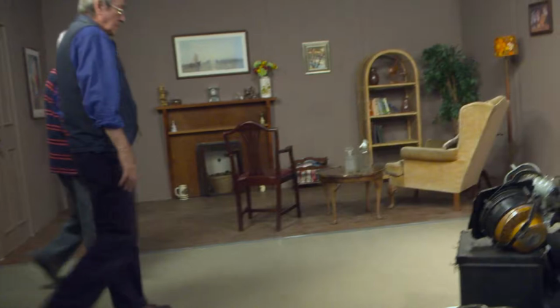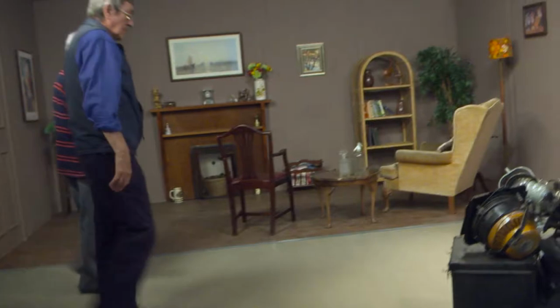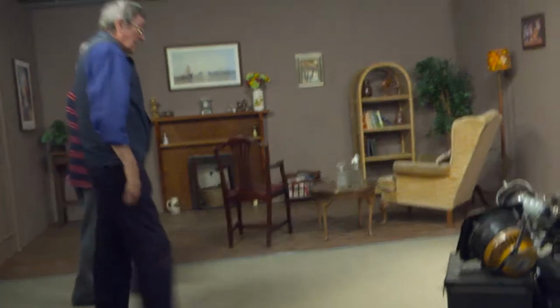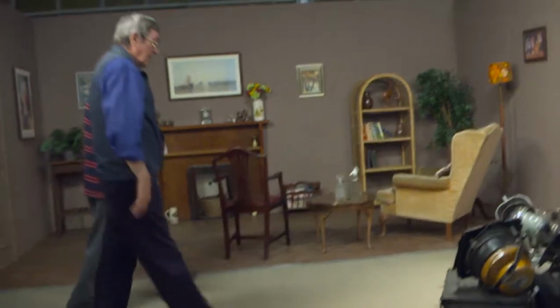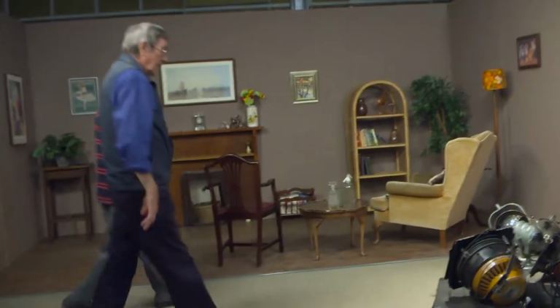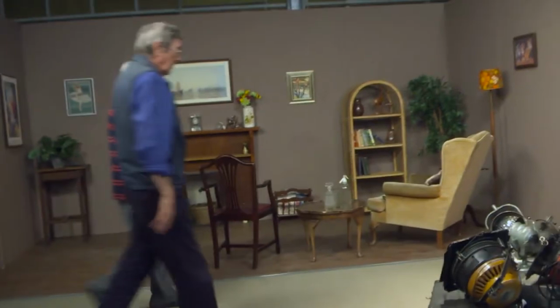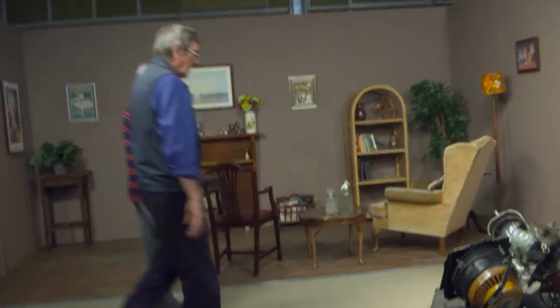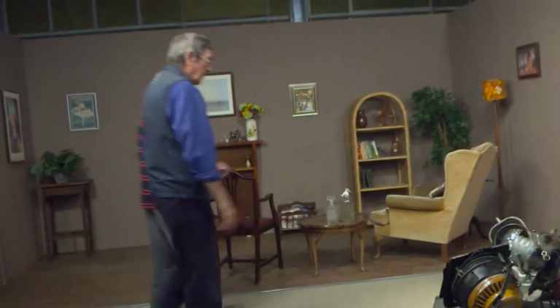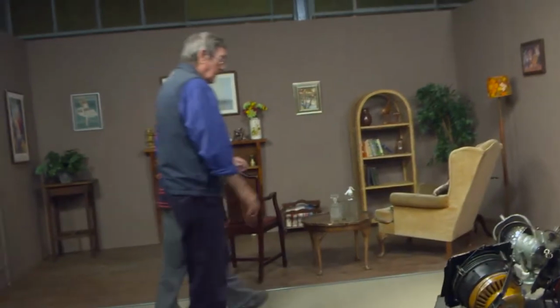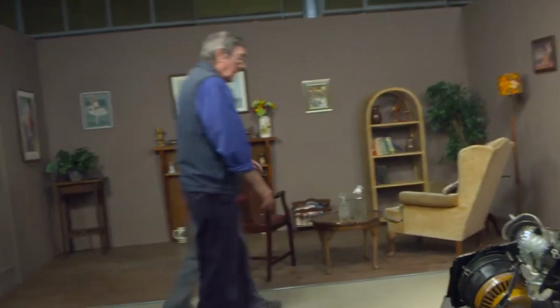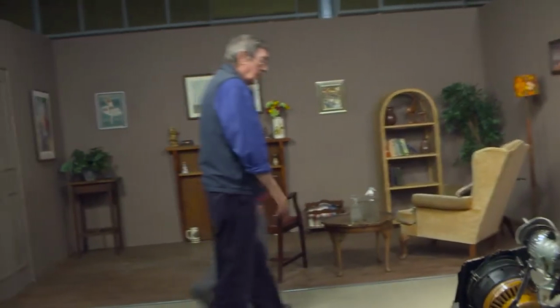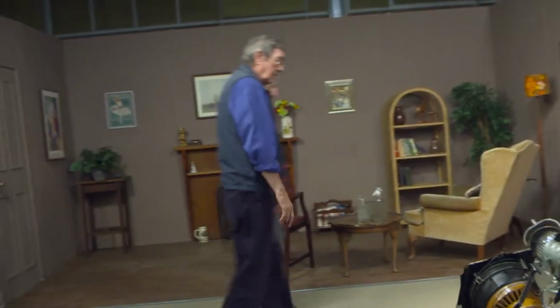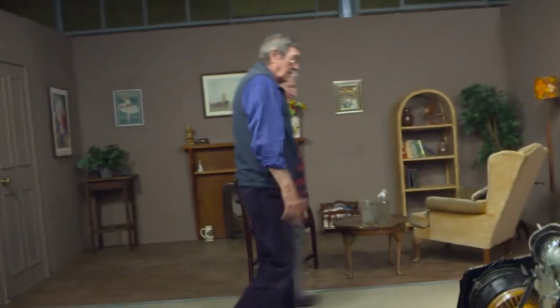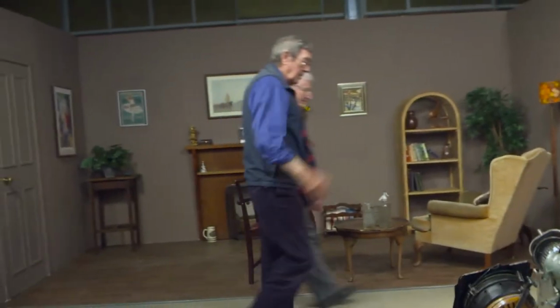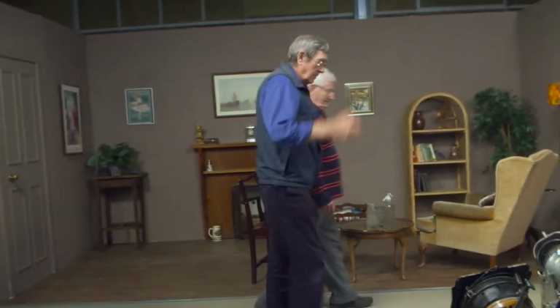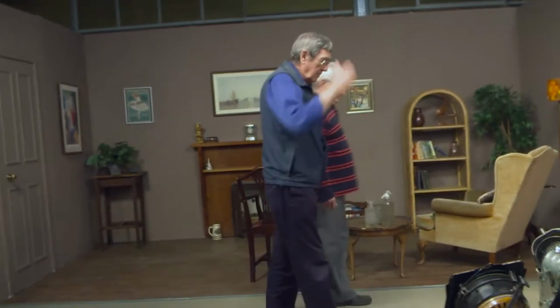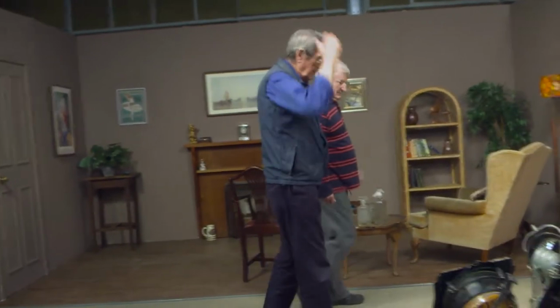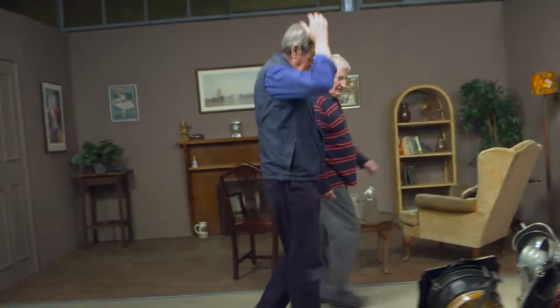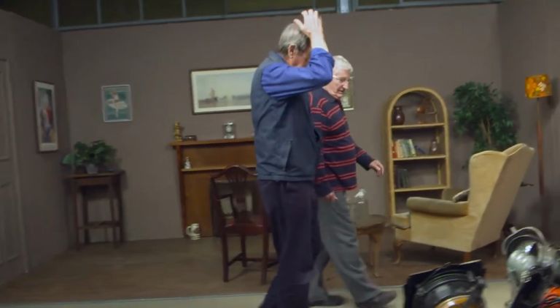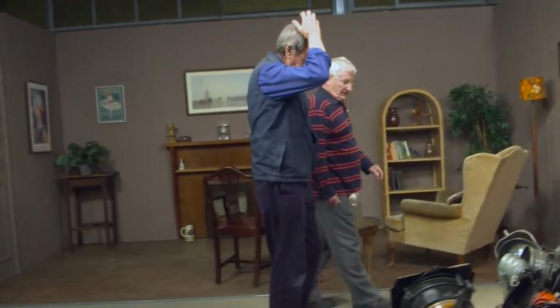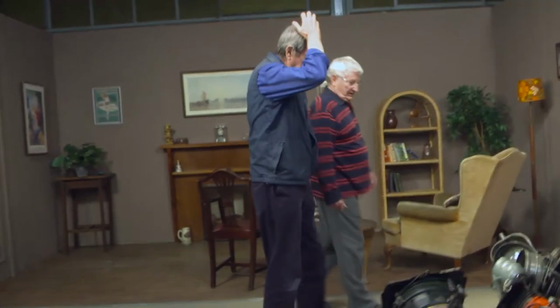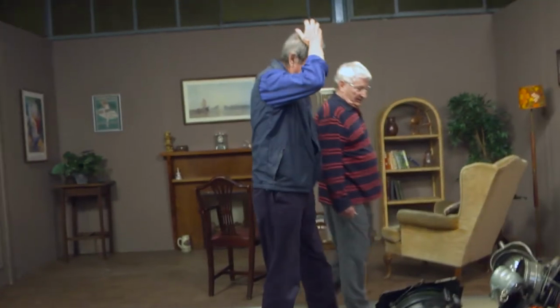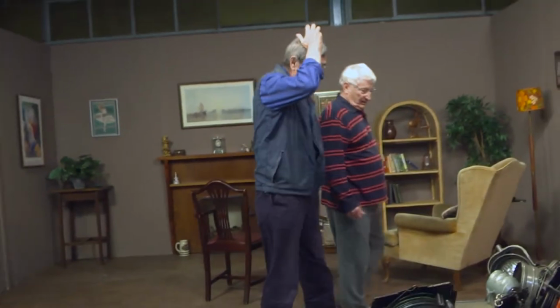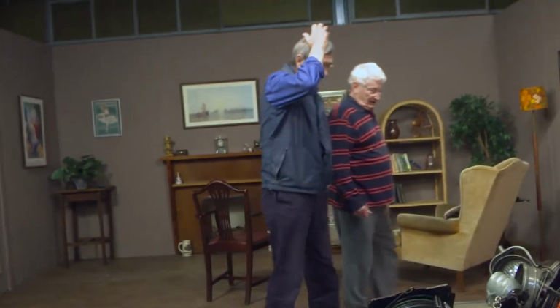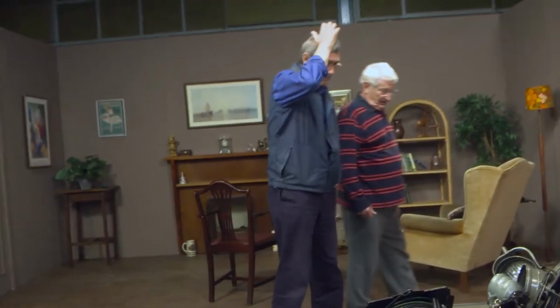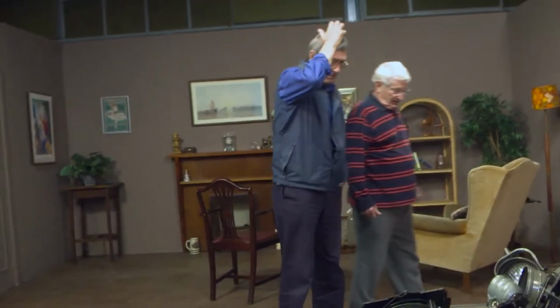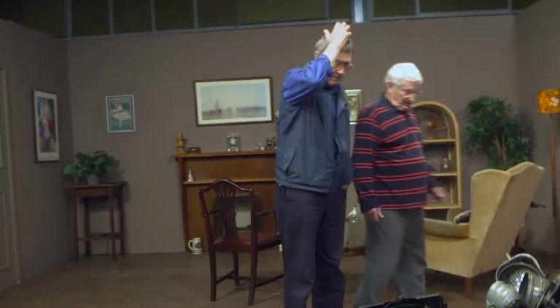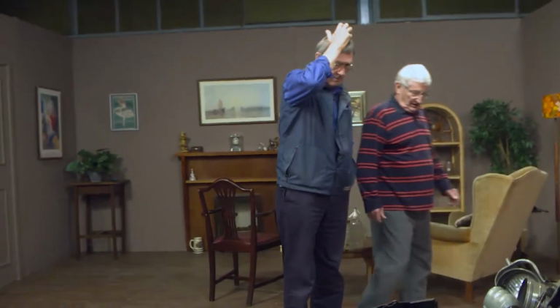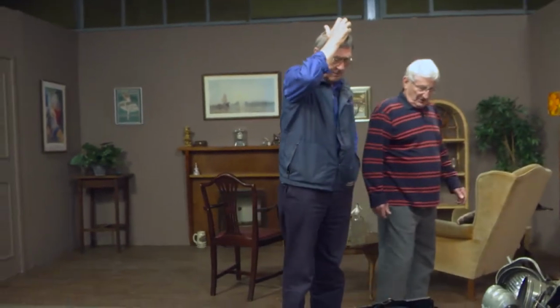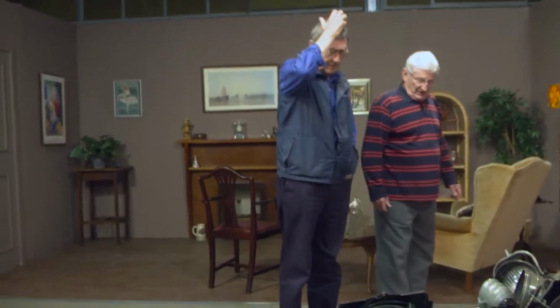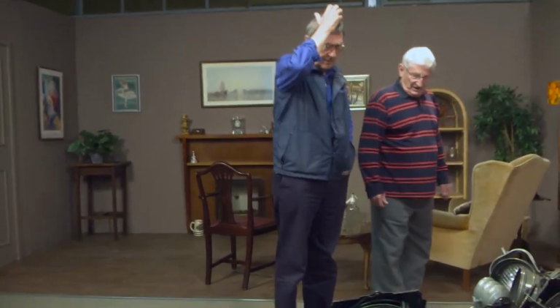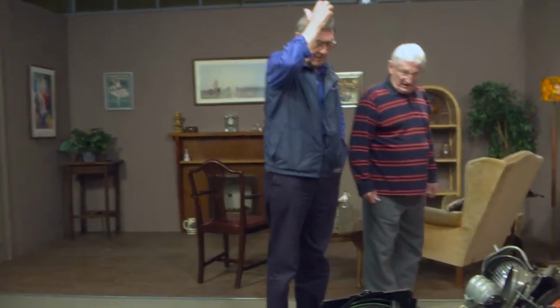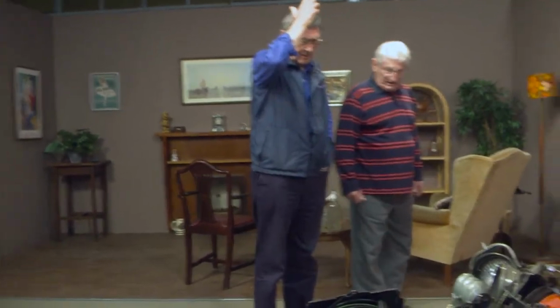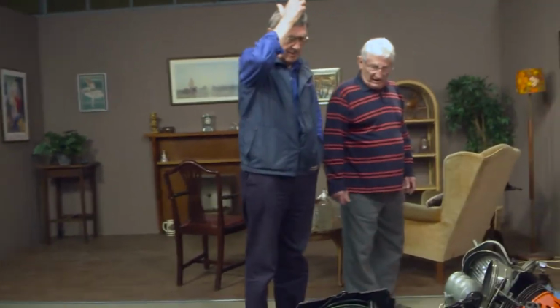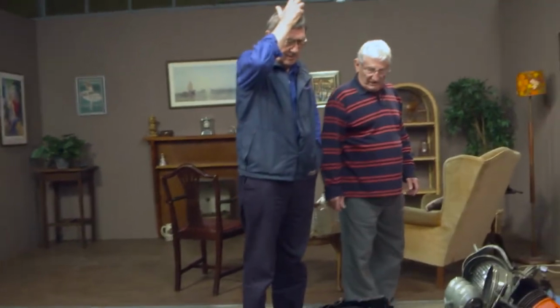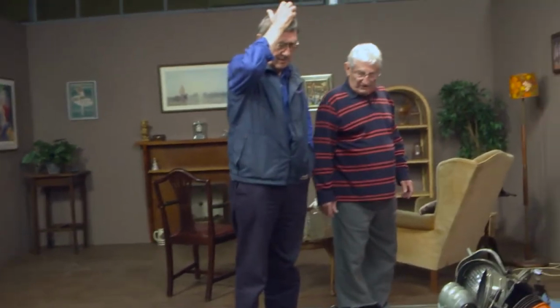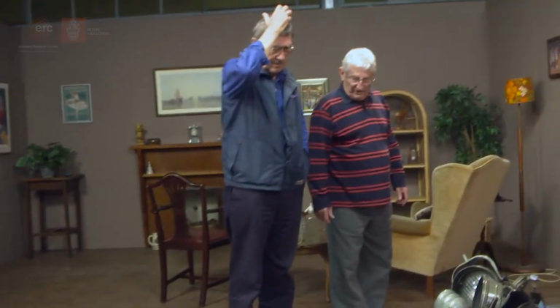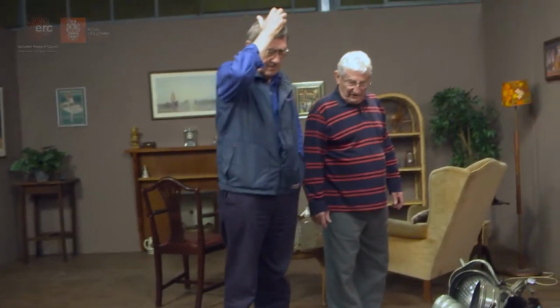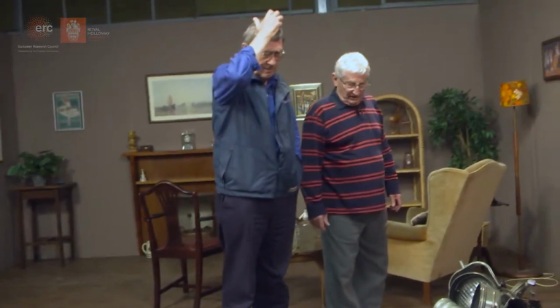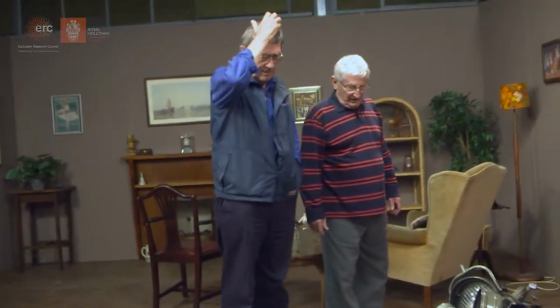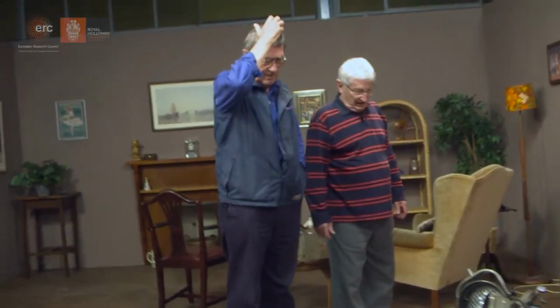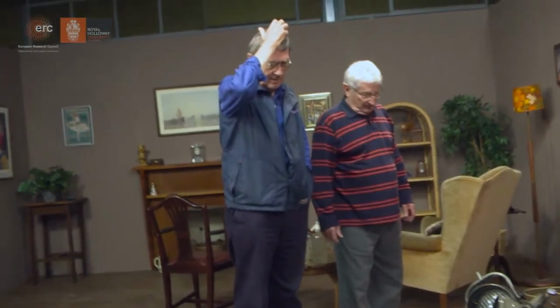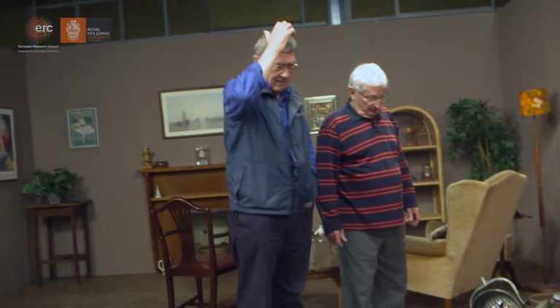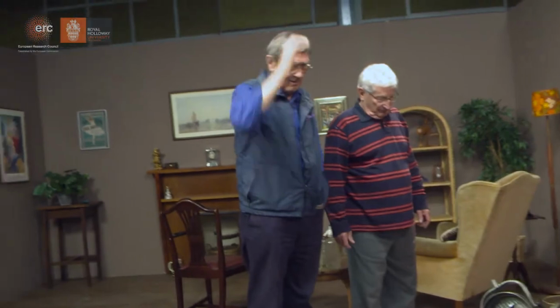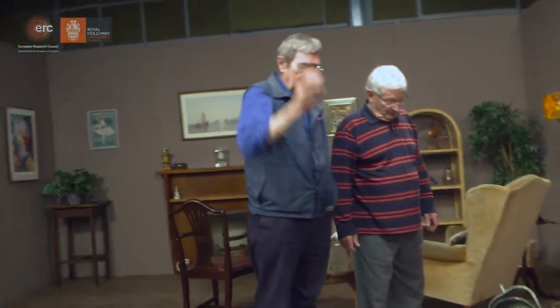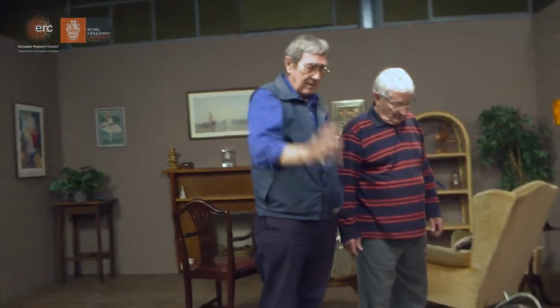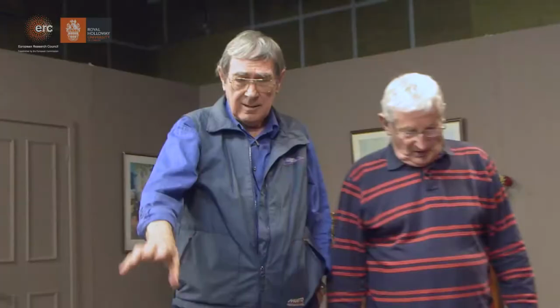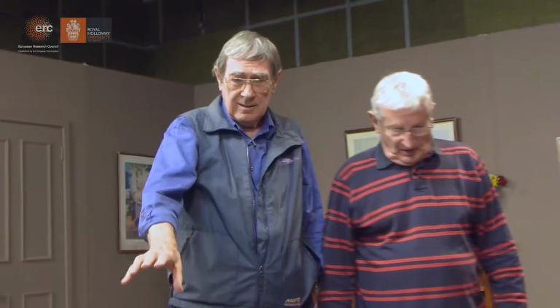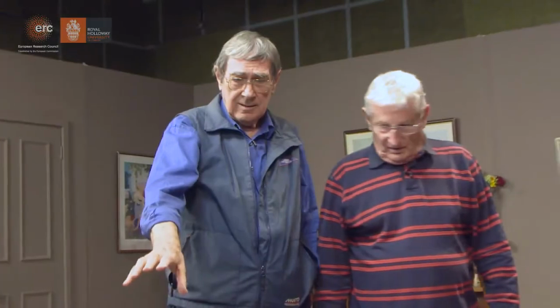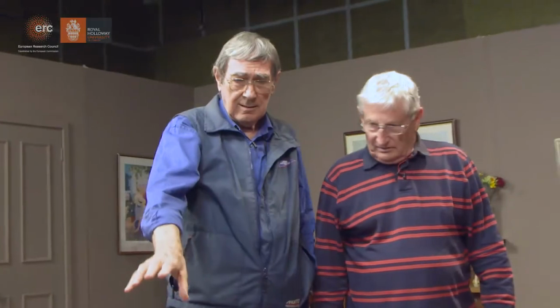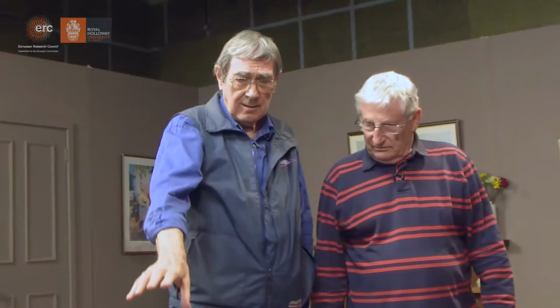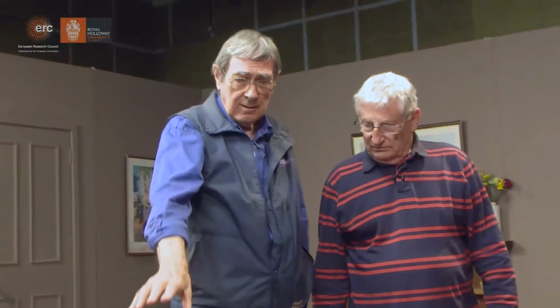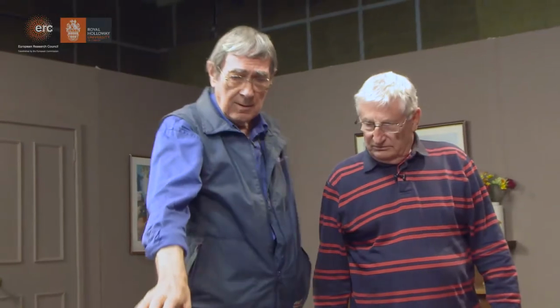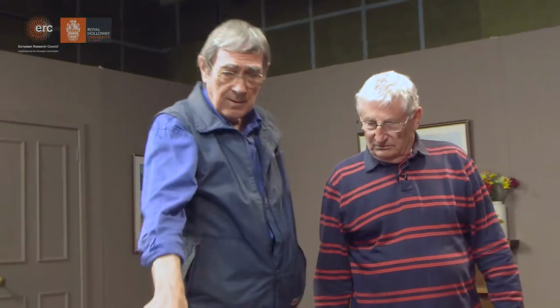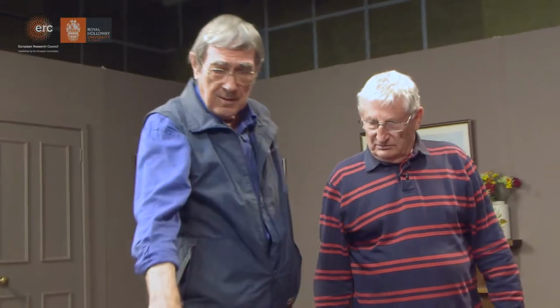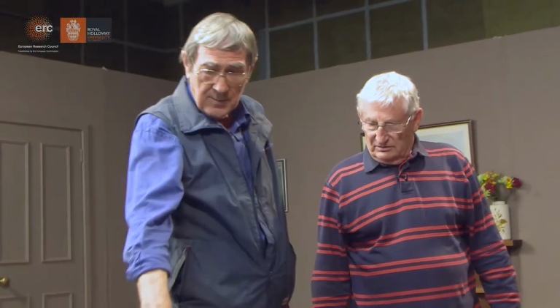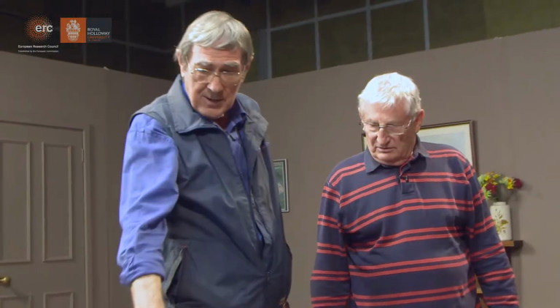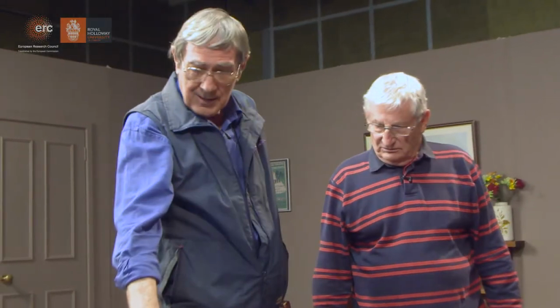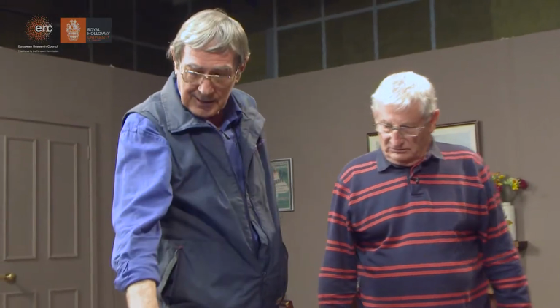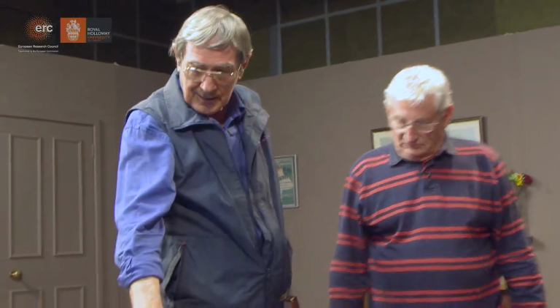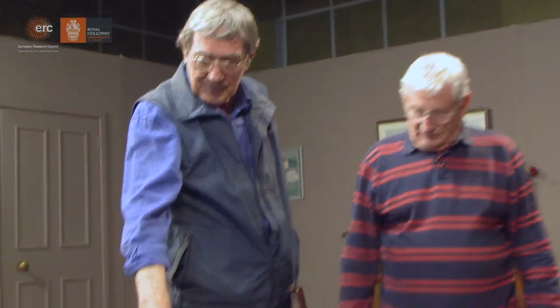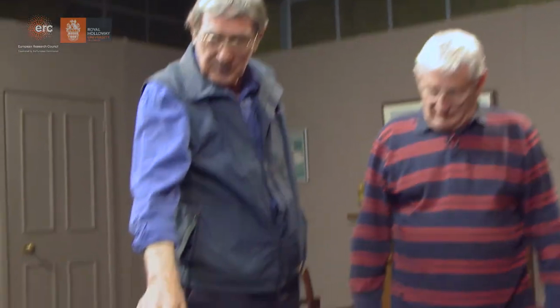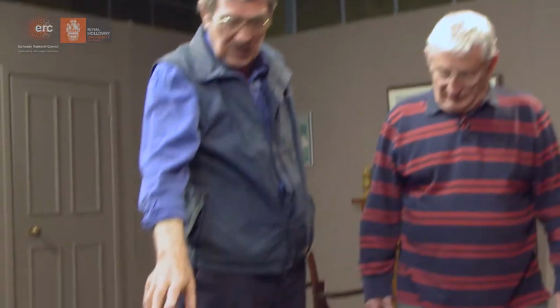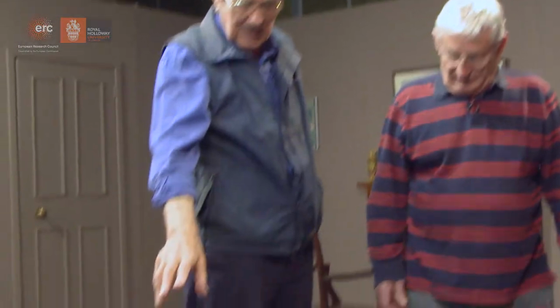So here we go Alan, look at this lot. Takes you back doesn't it? It does indeed, yes. That is the familiar kit really.